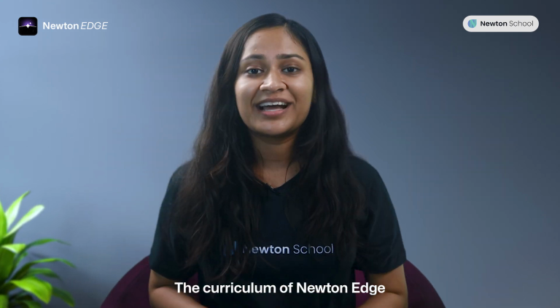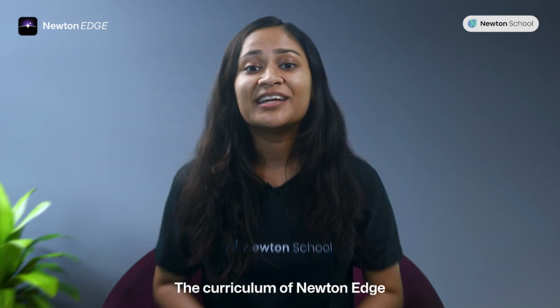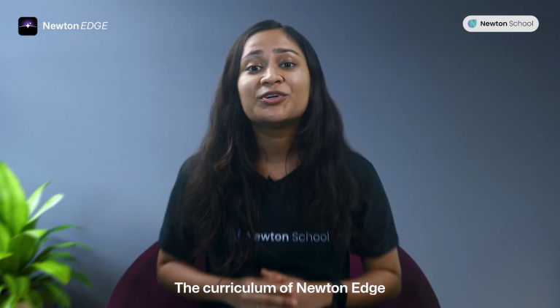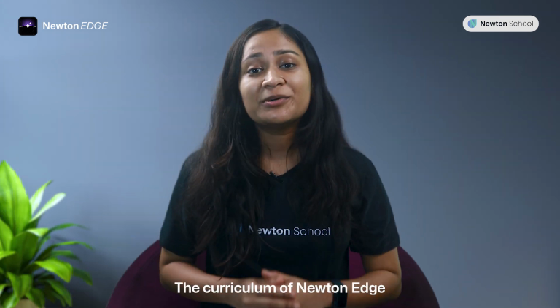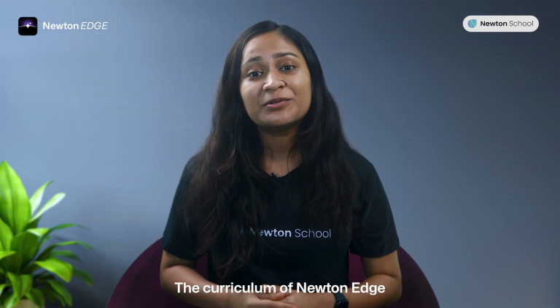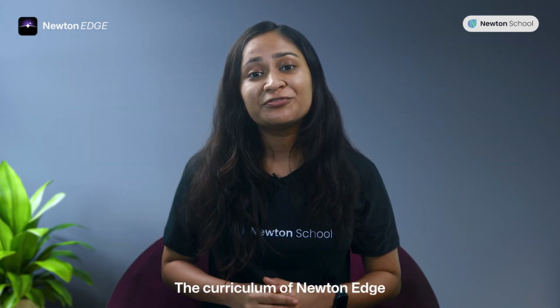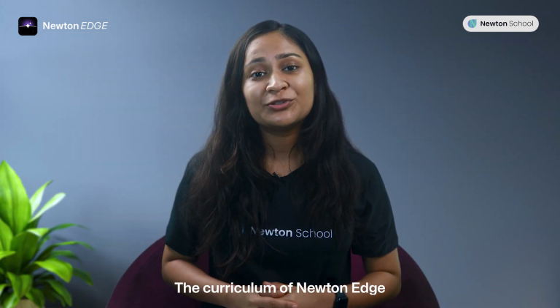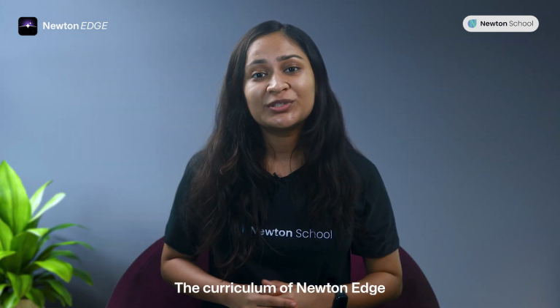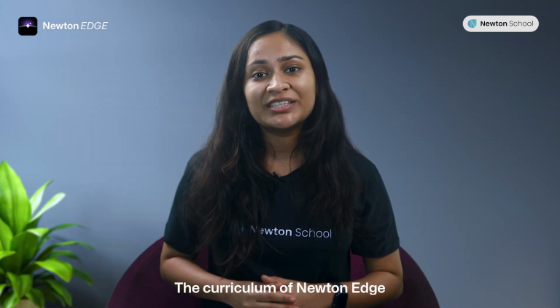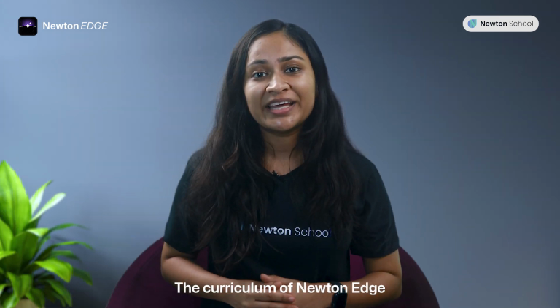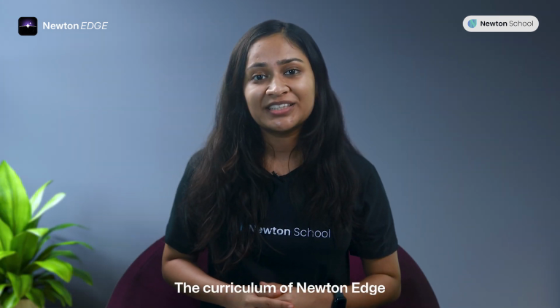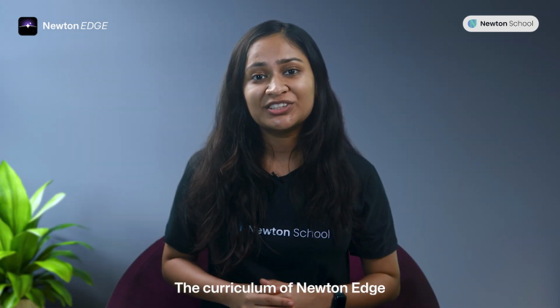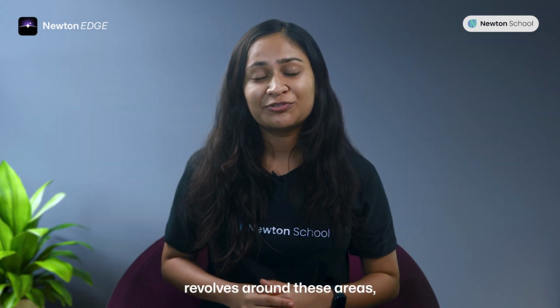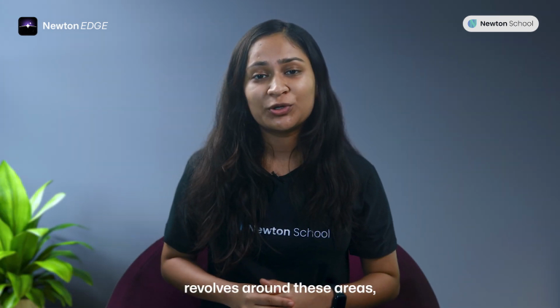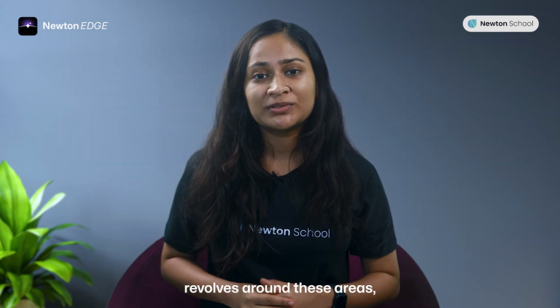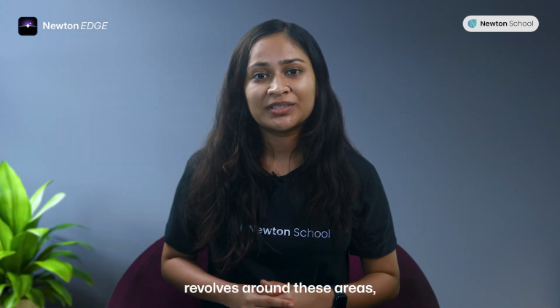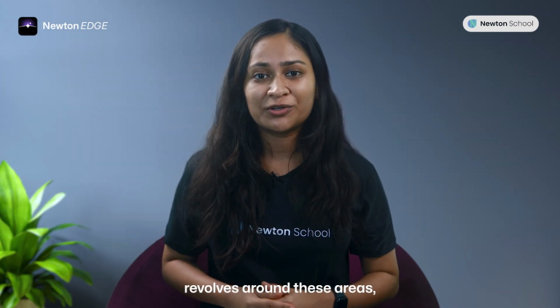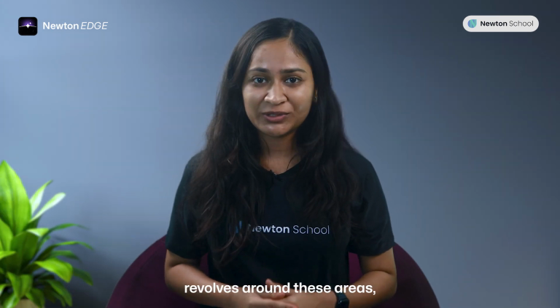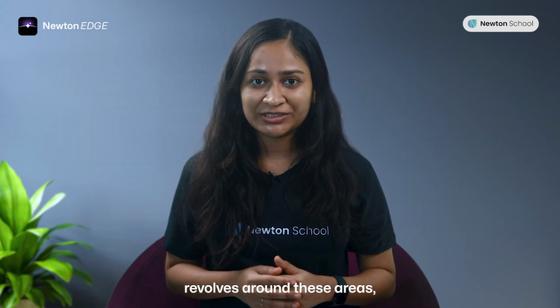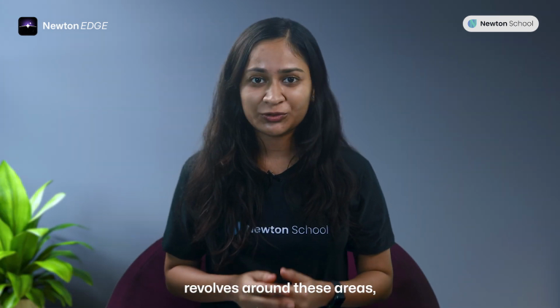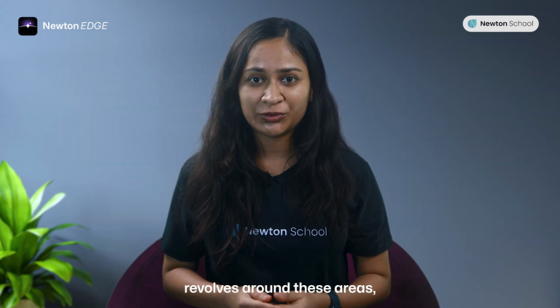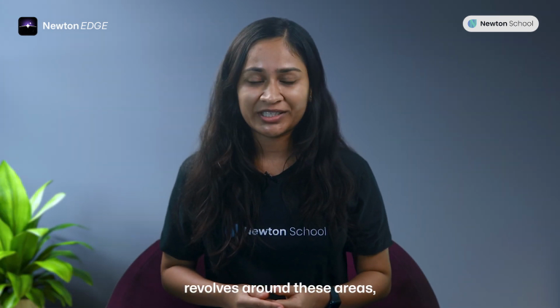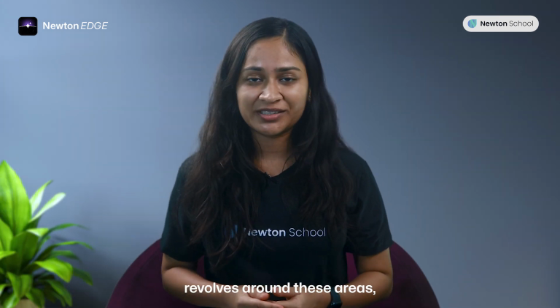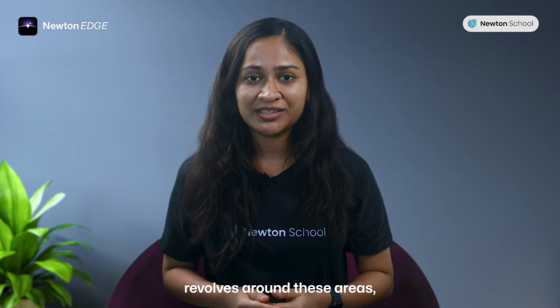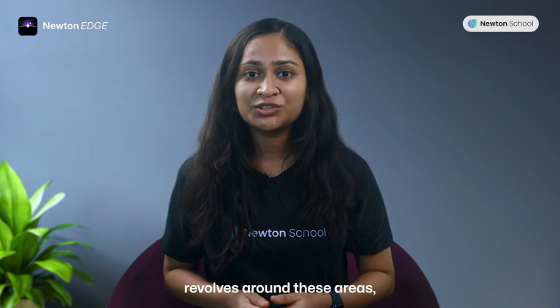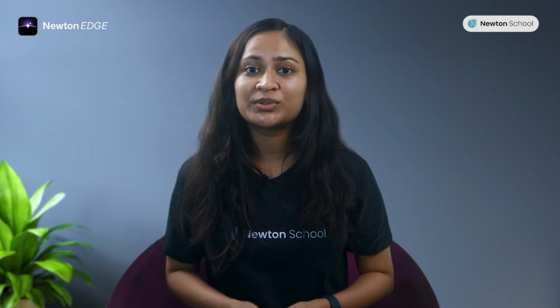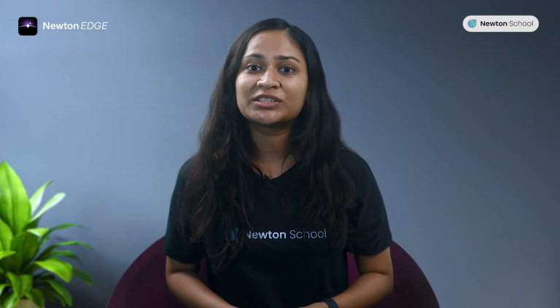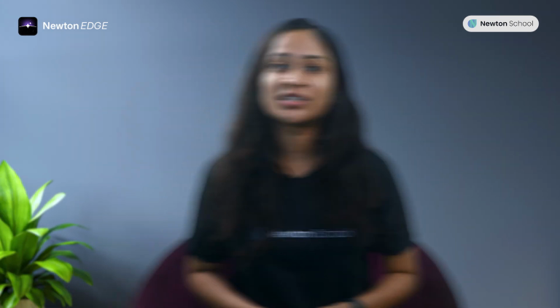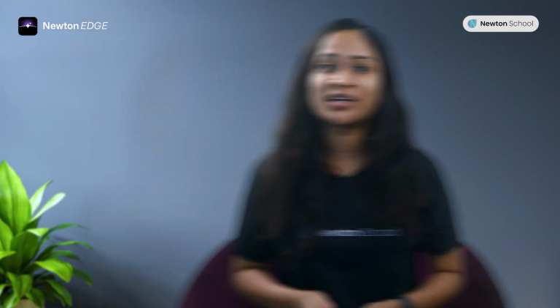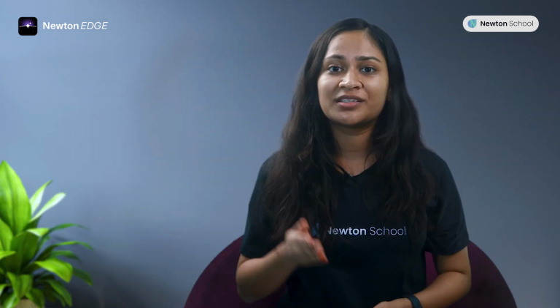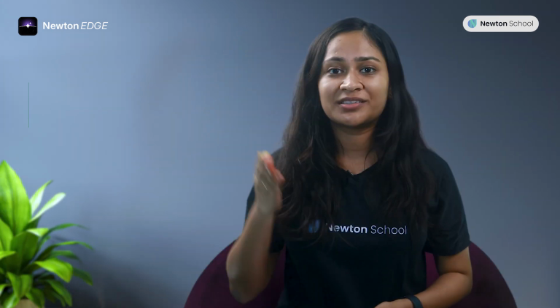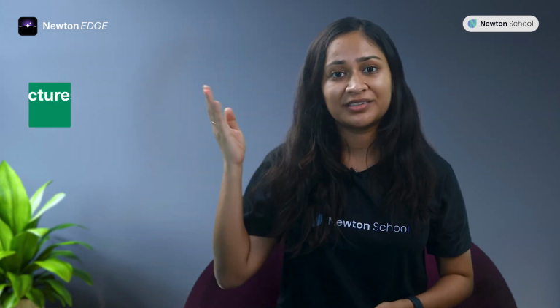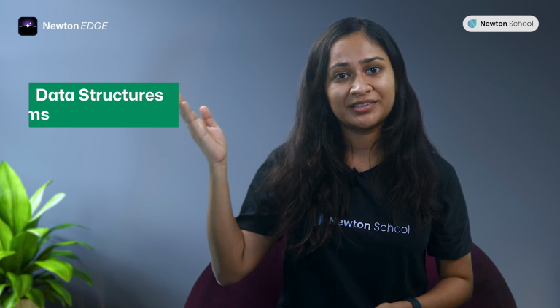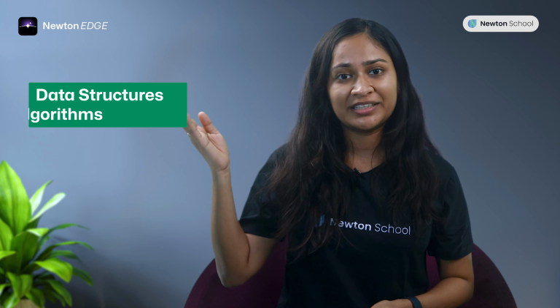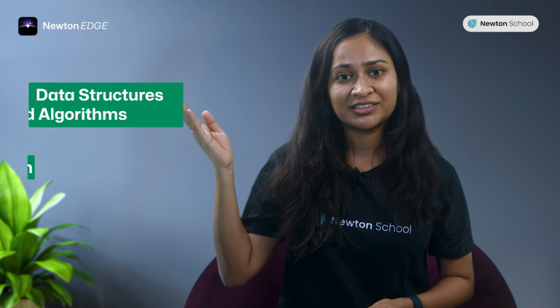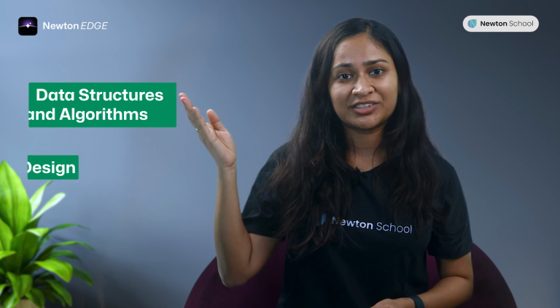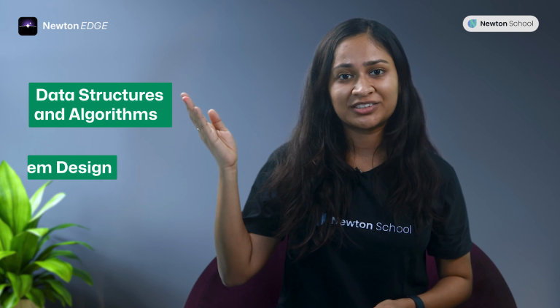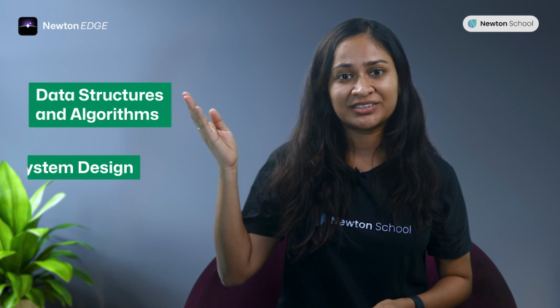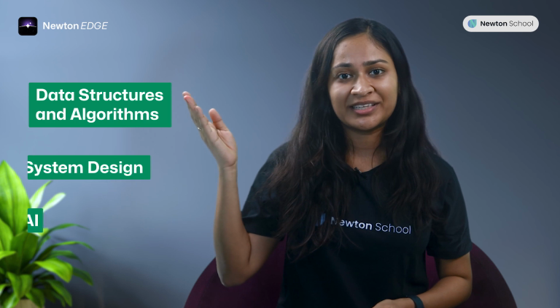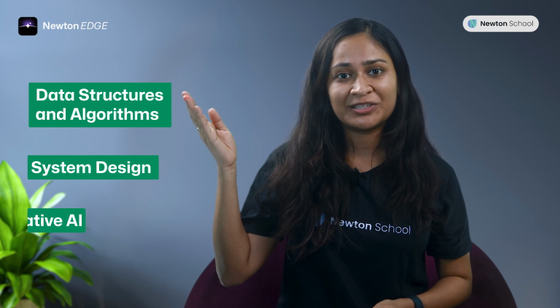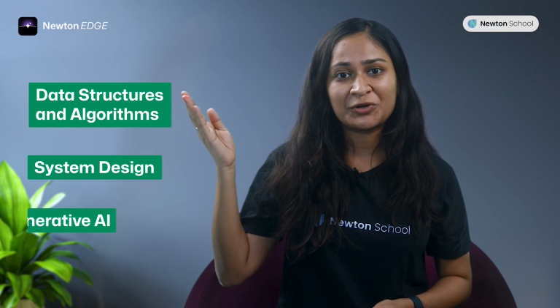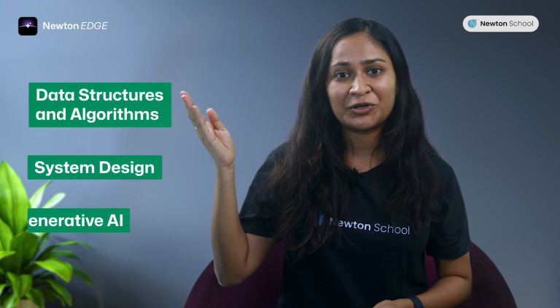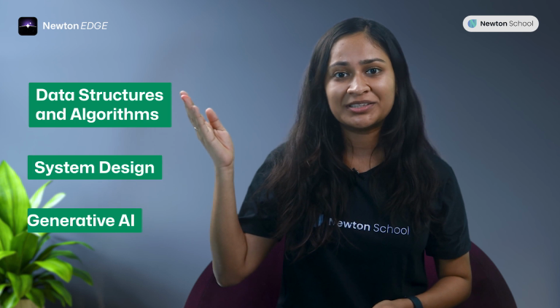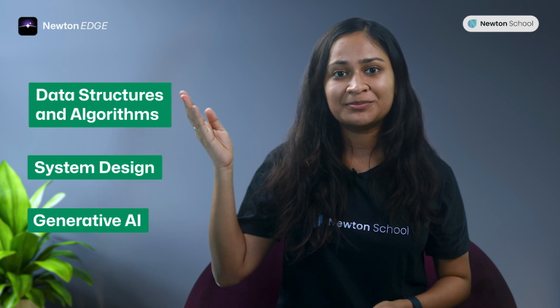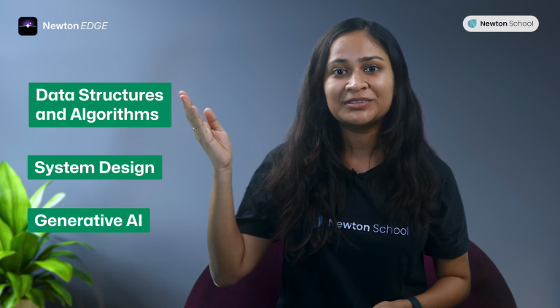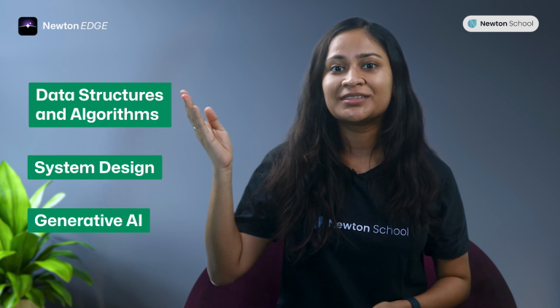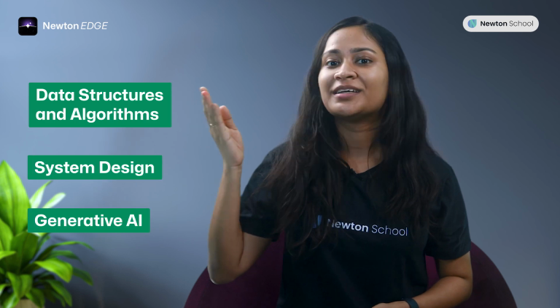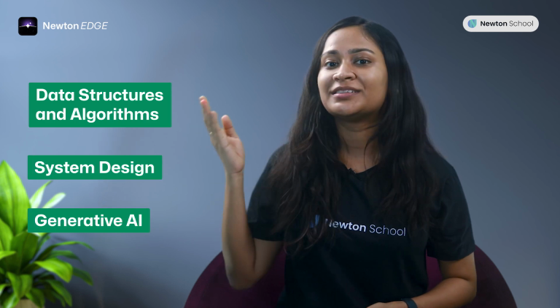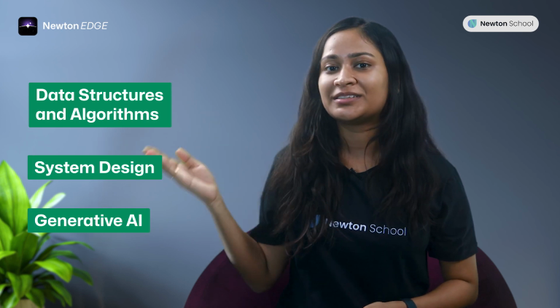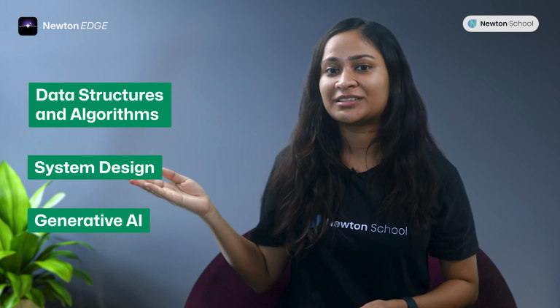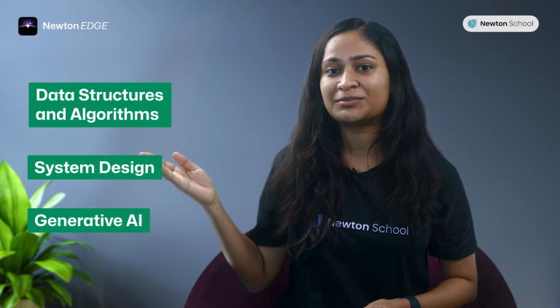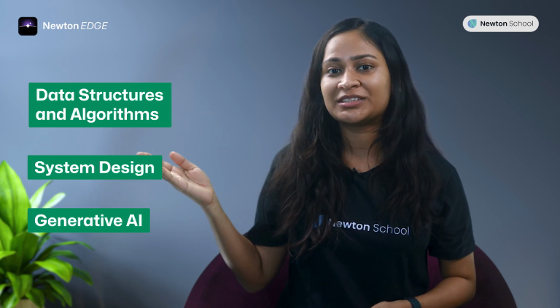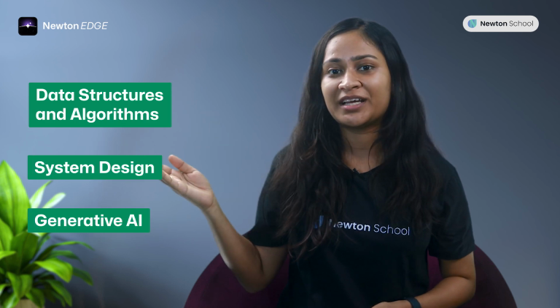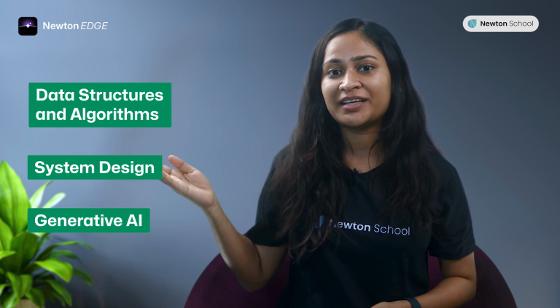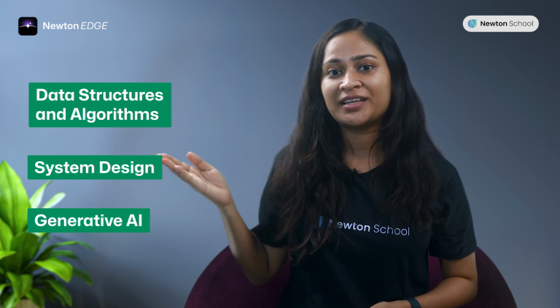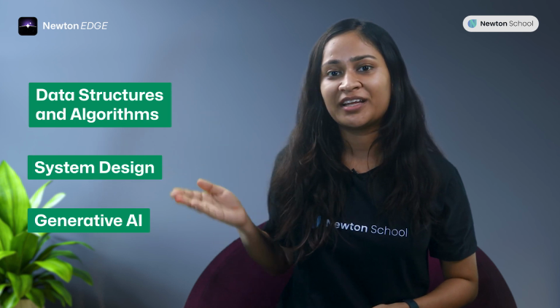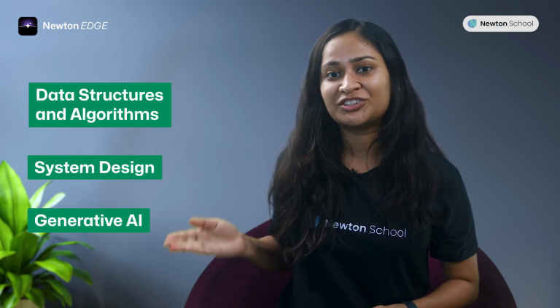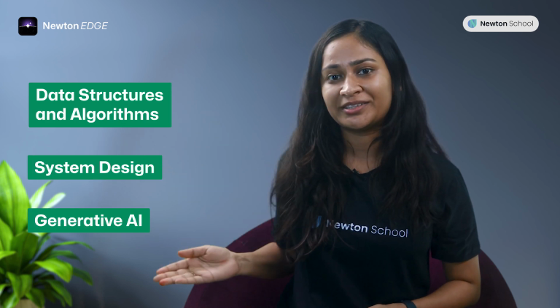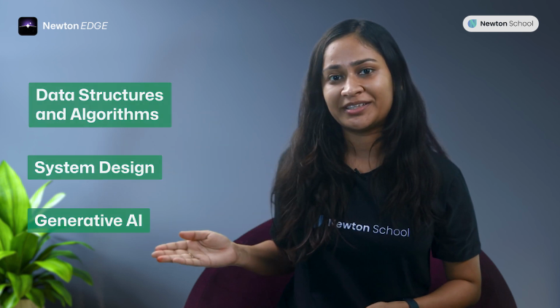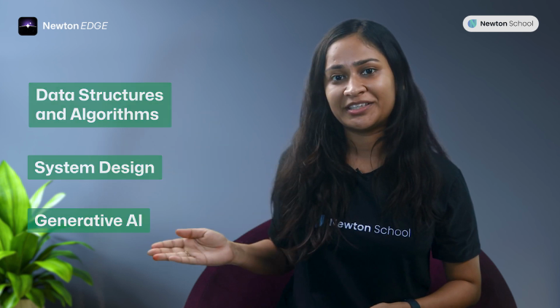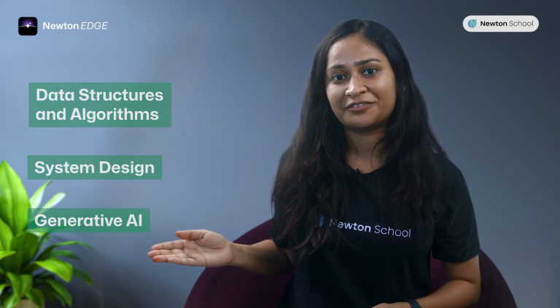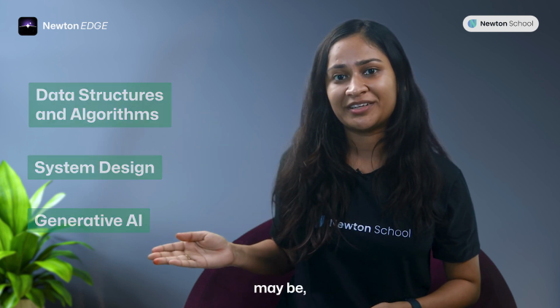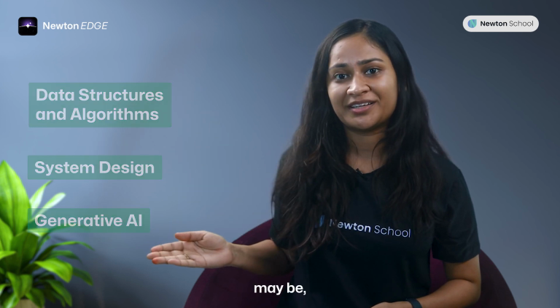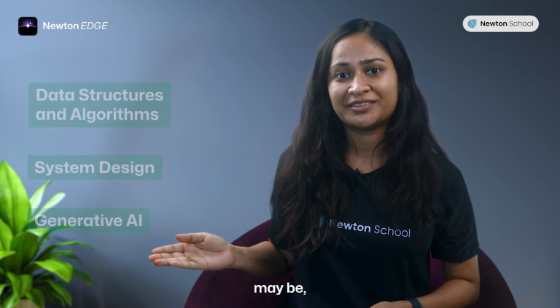The curriculum of Newton Edge revolves around these core areas: data structures and algorithms, system design, and generative AI.